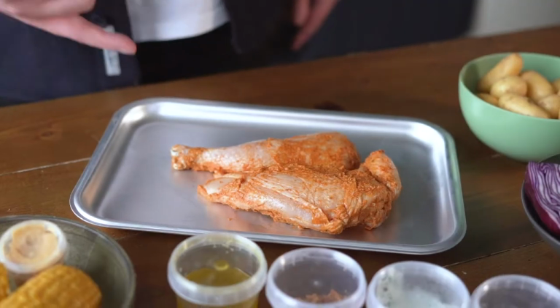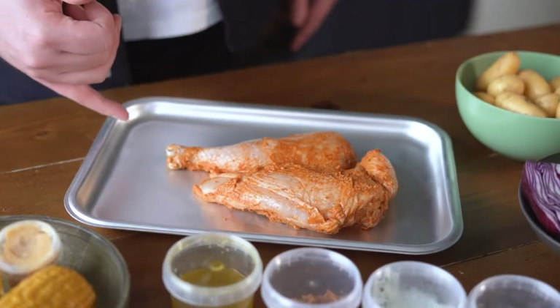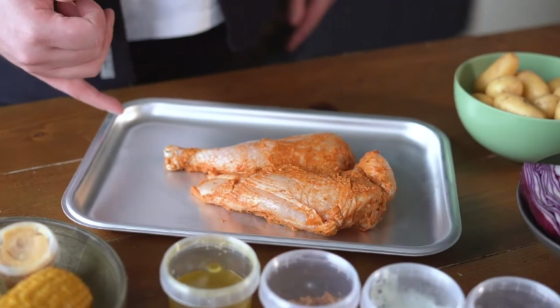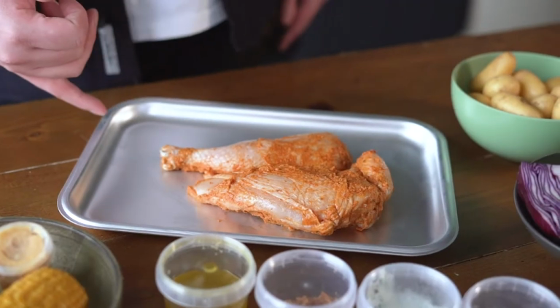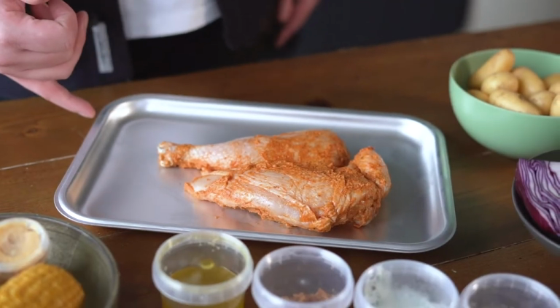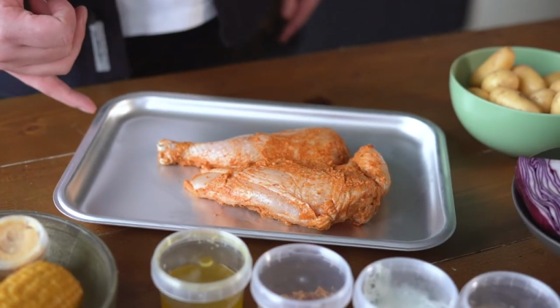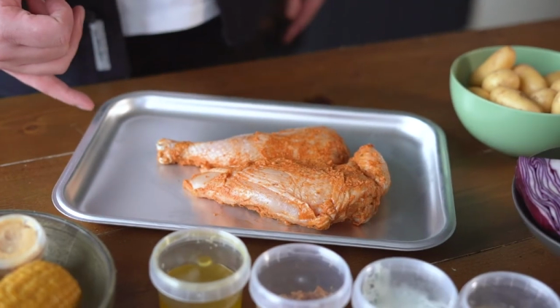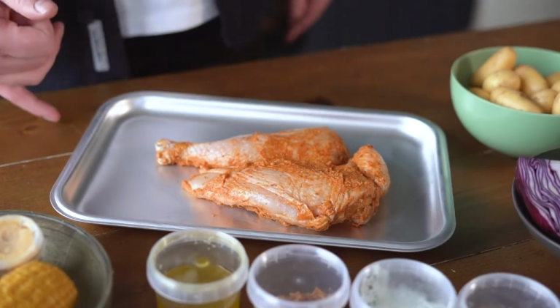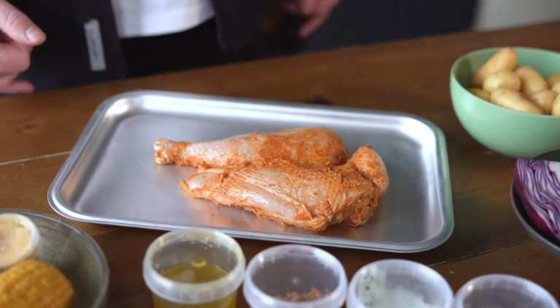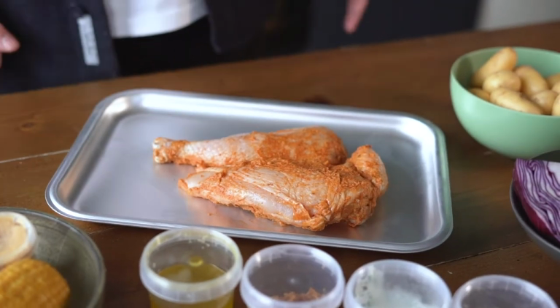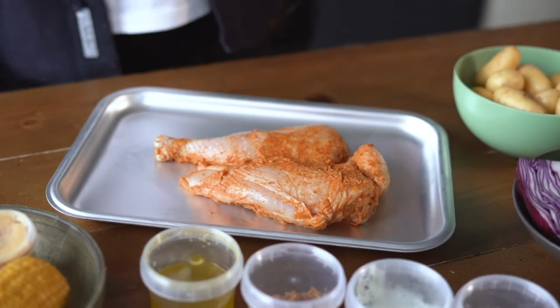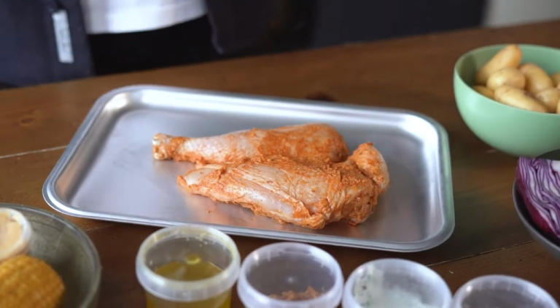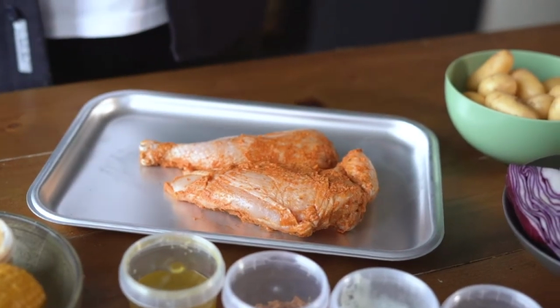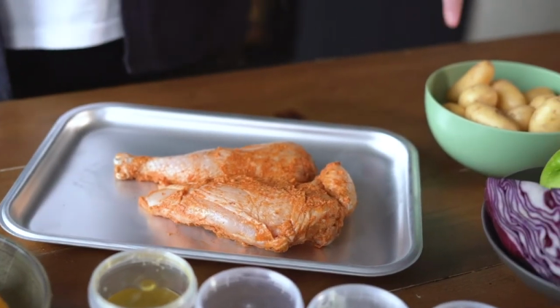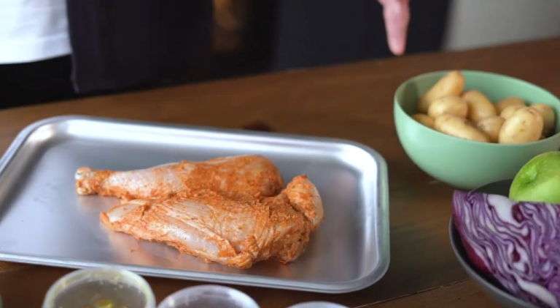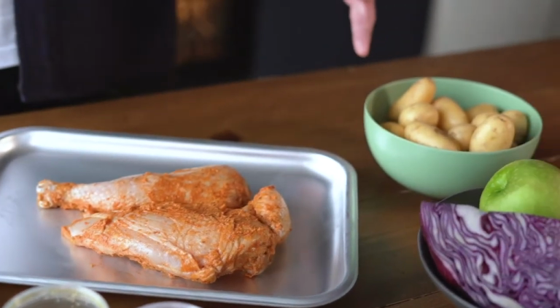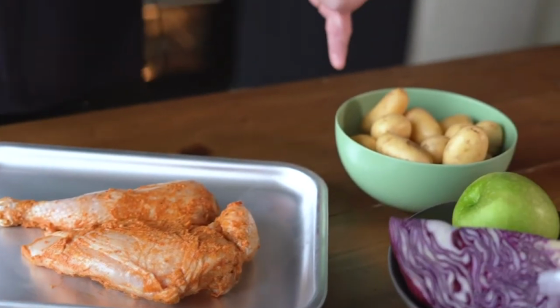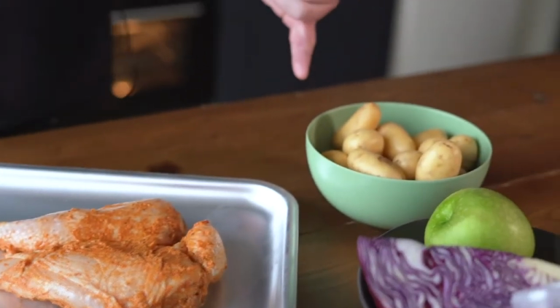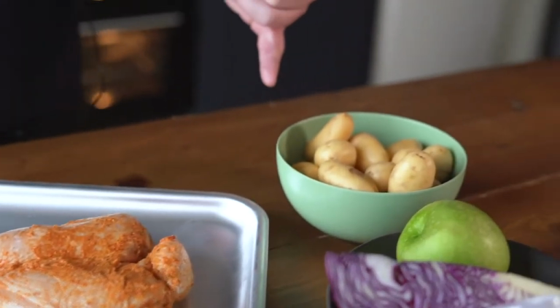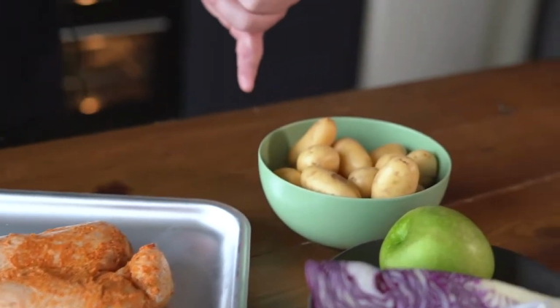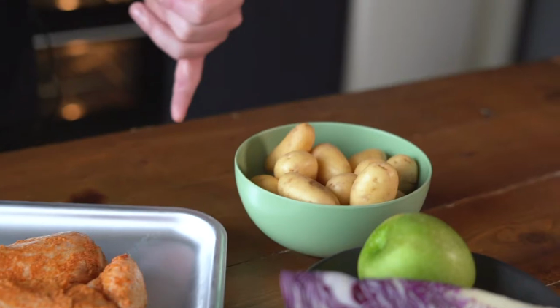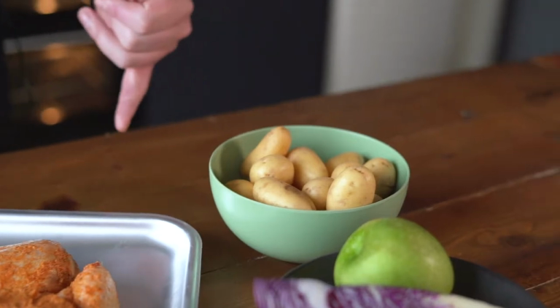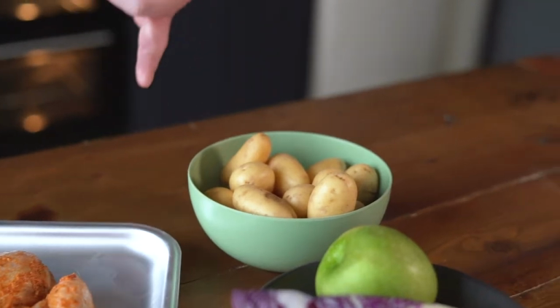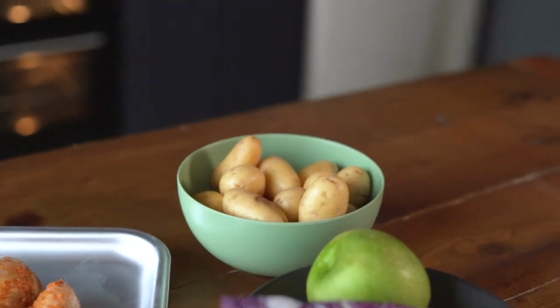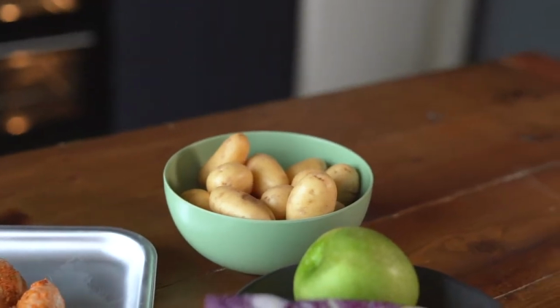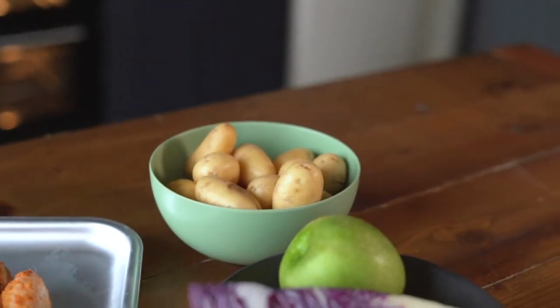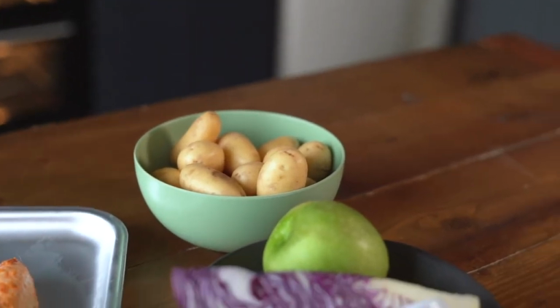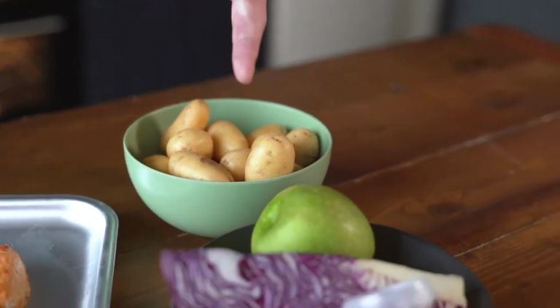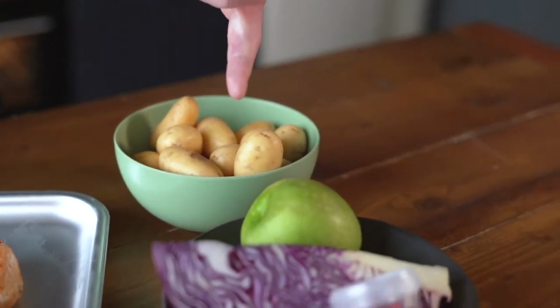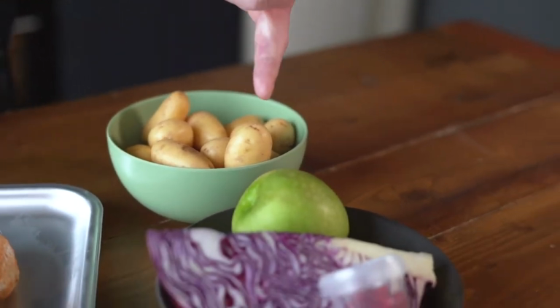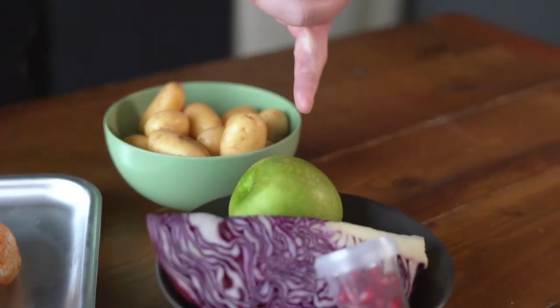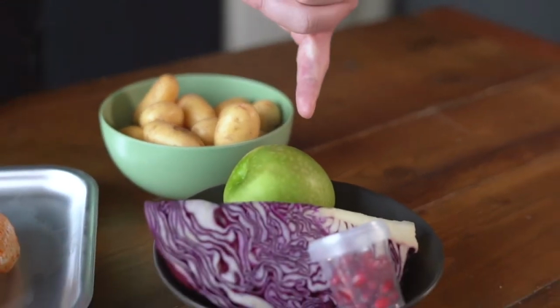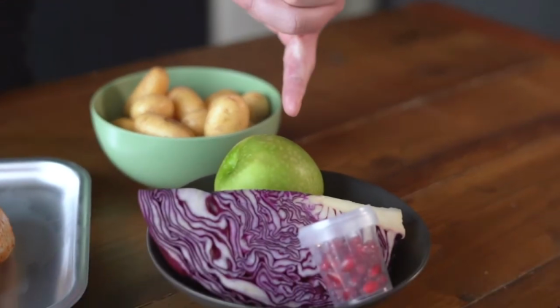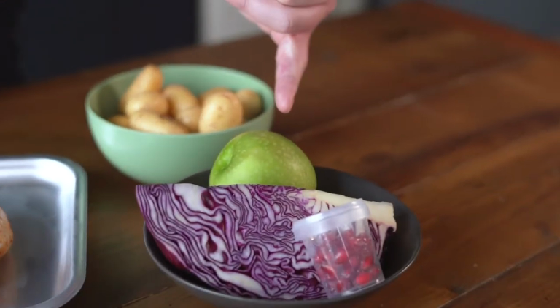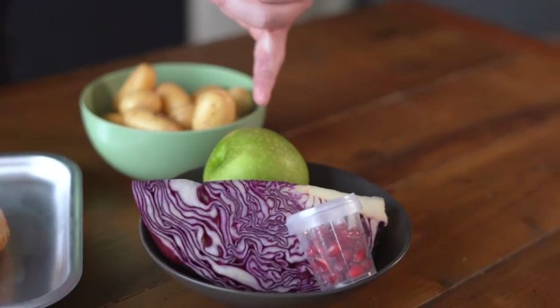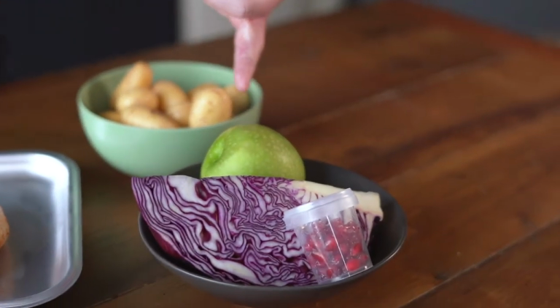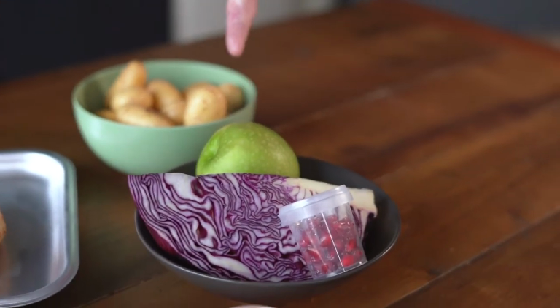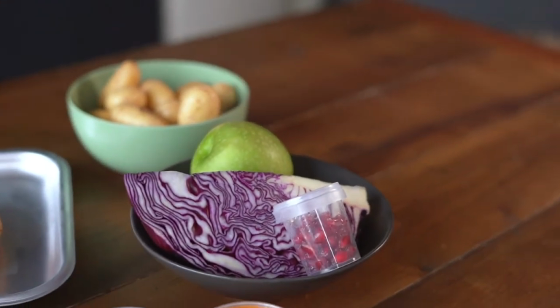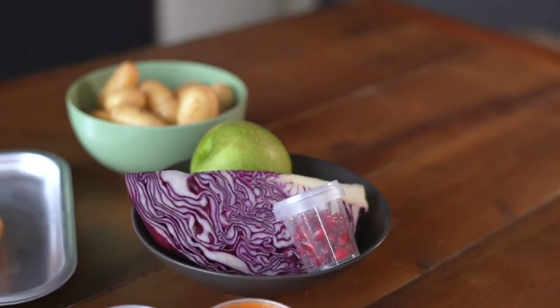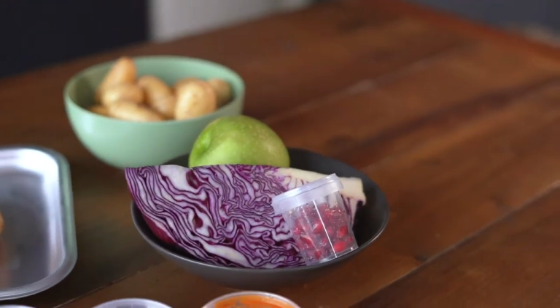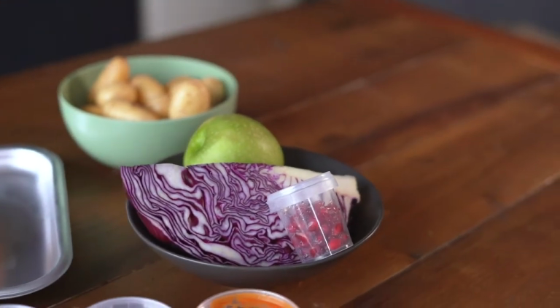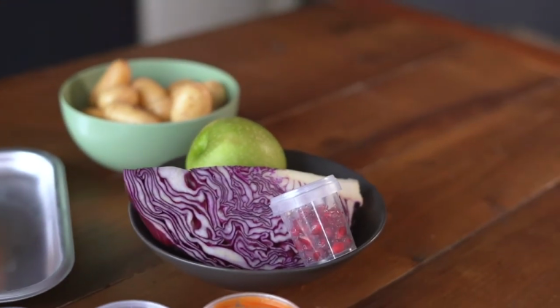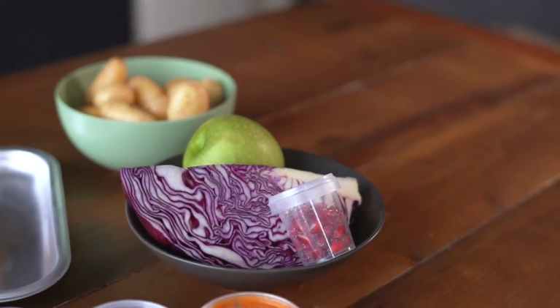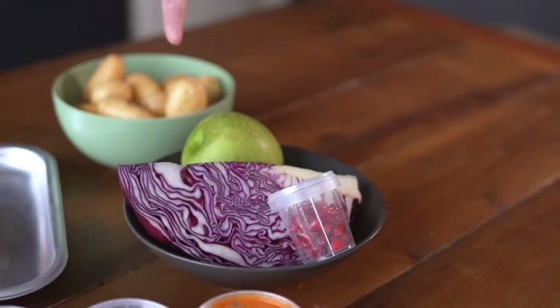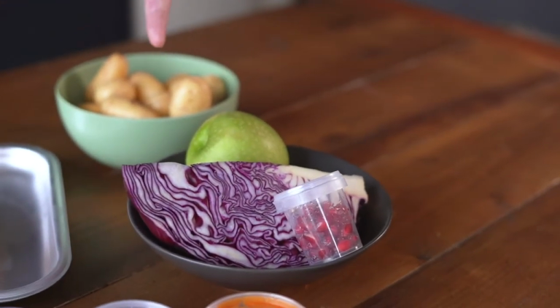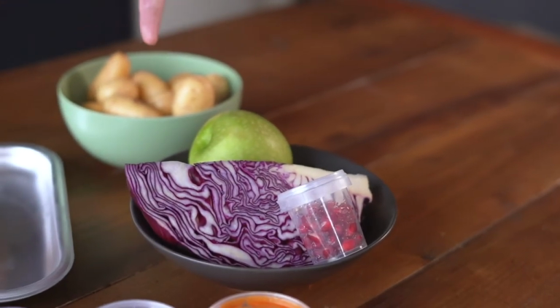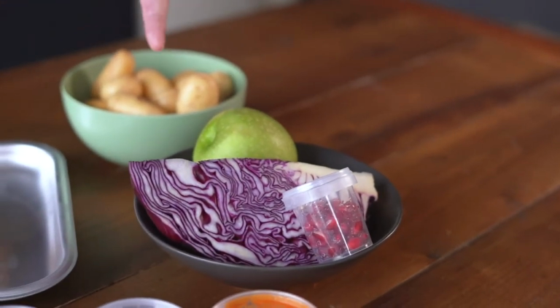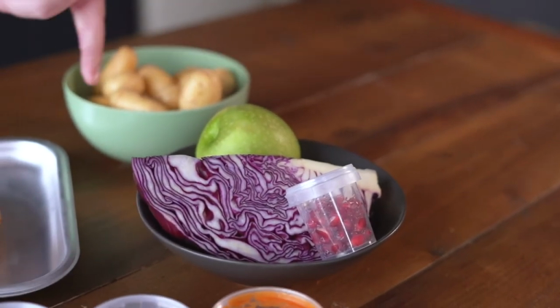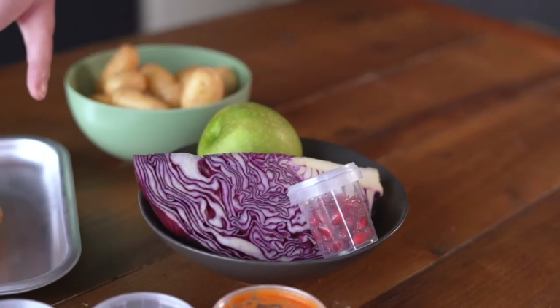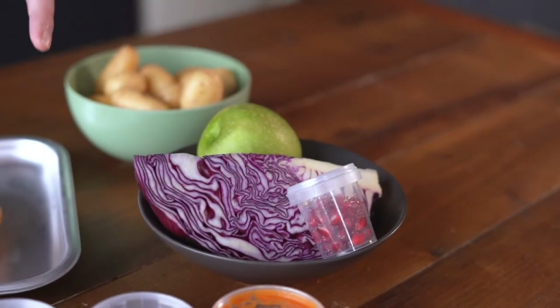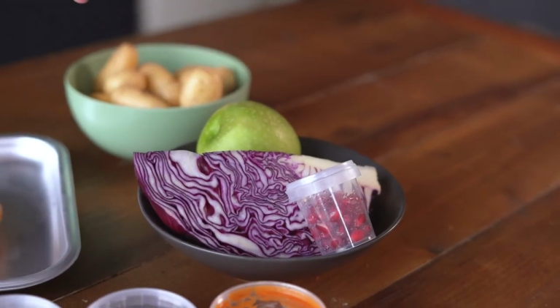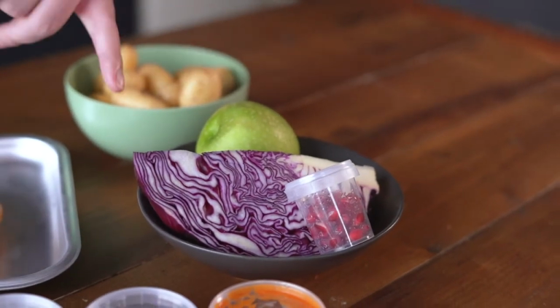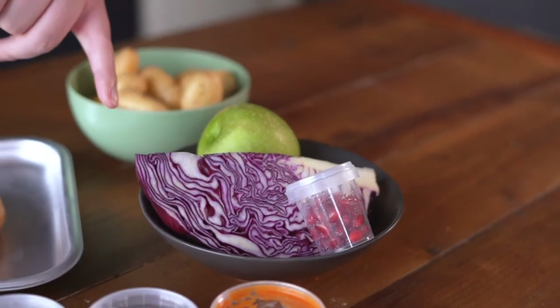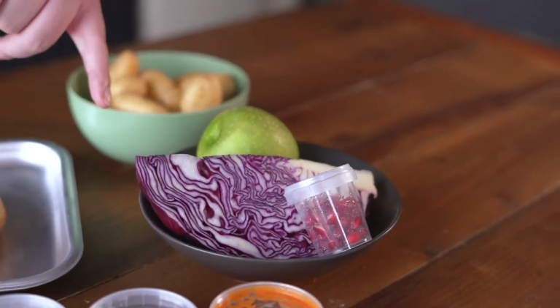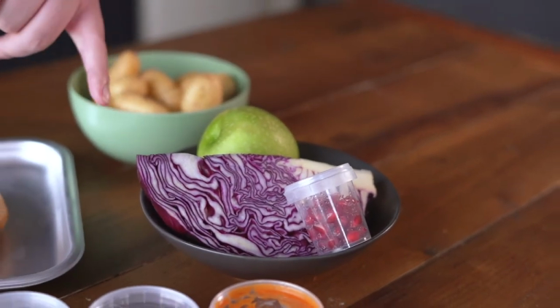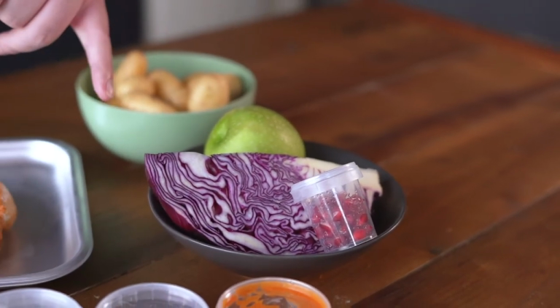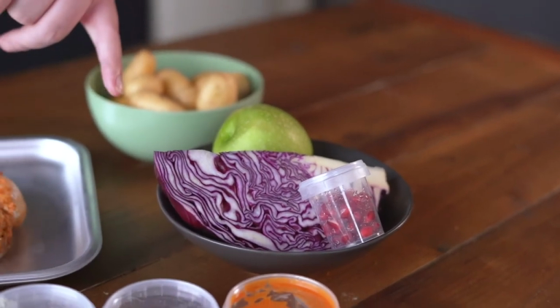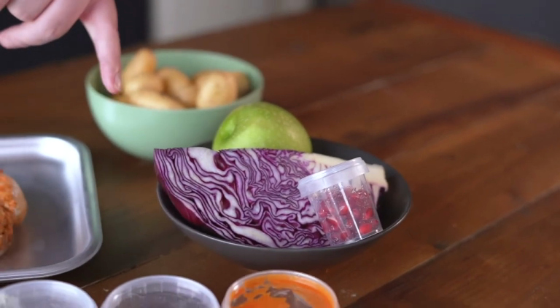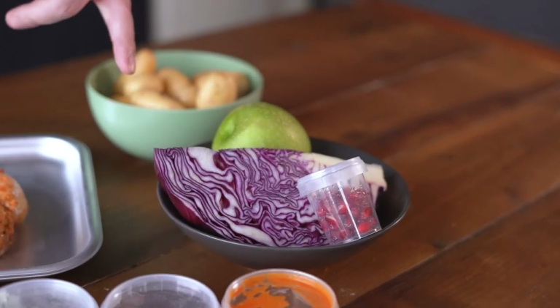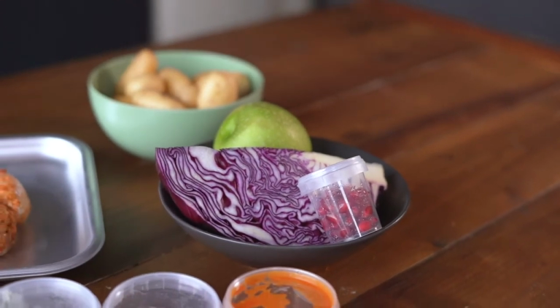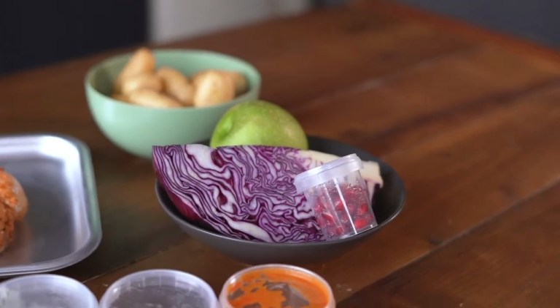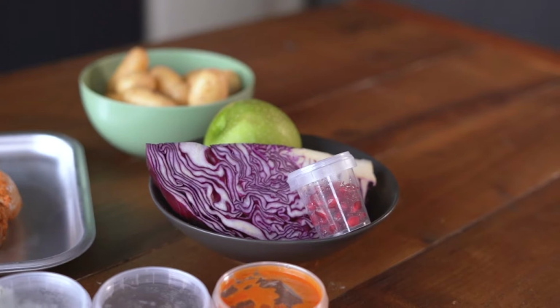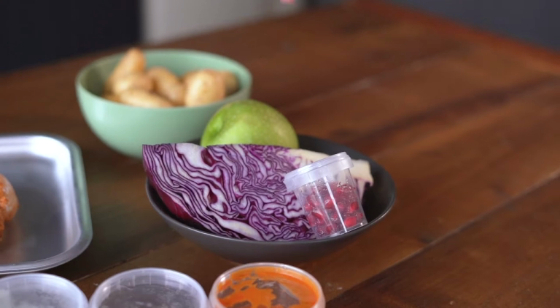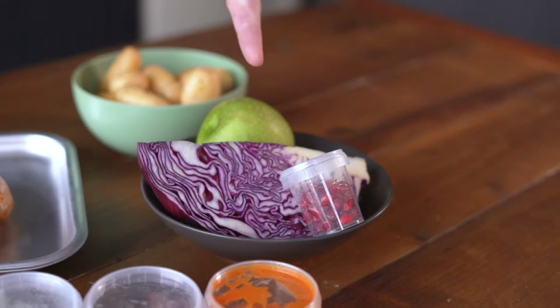So in your kit you have your pre-marinated chicken, your new potatoes, and for your slaw you have apple, red cabbage, and pomegranate.